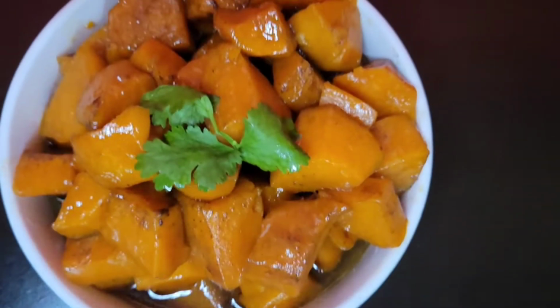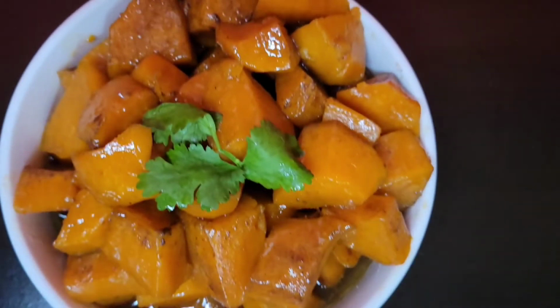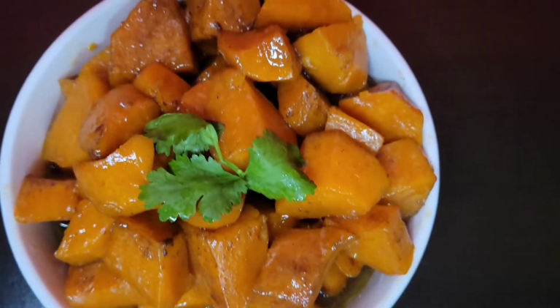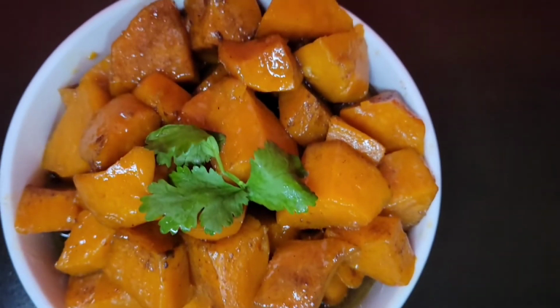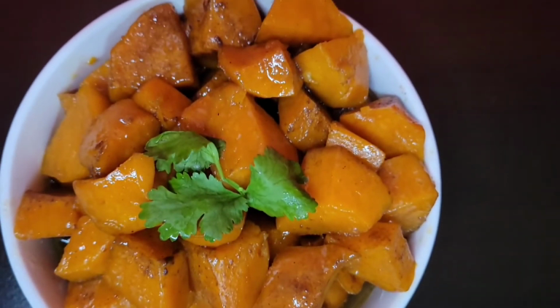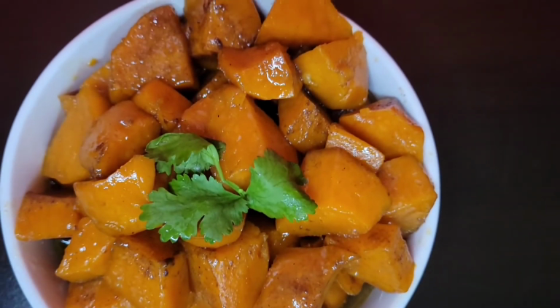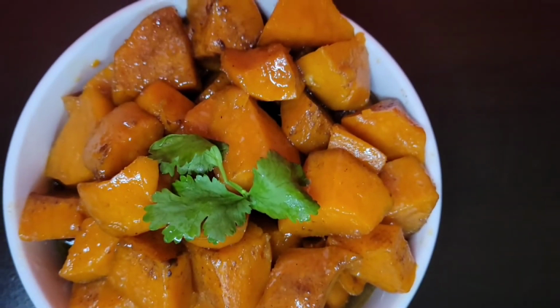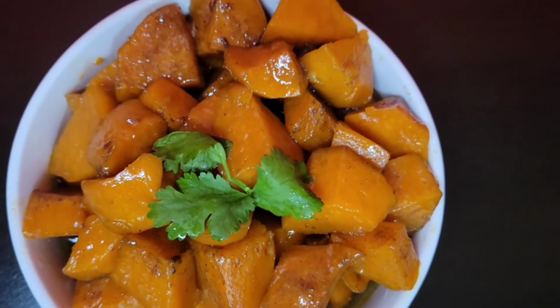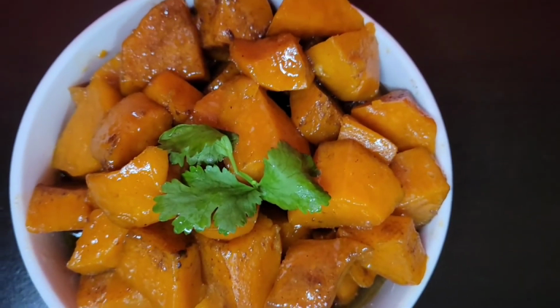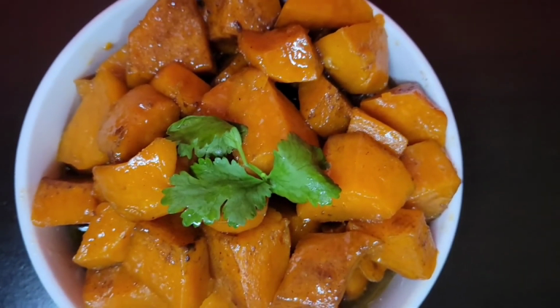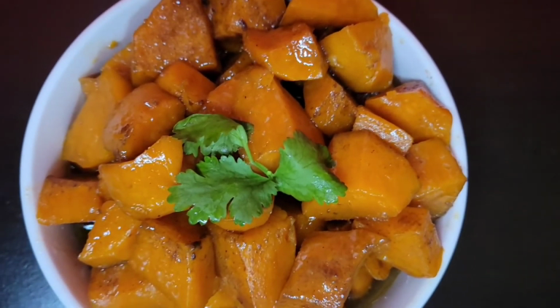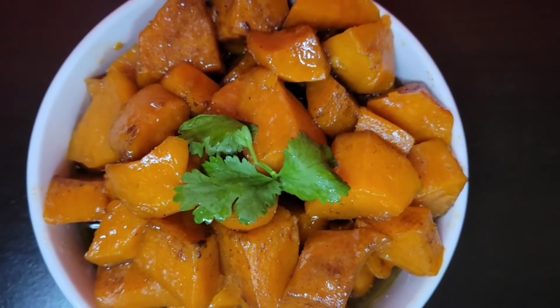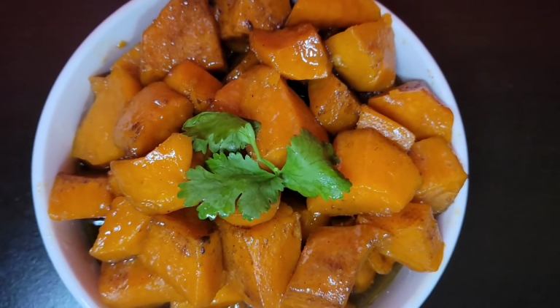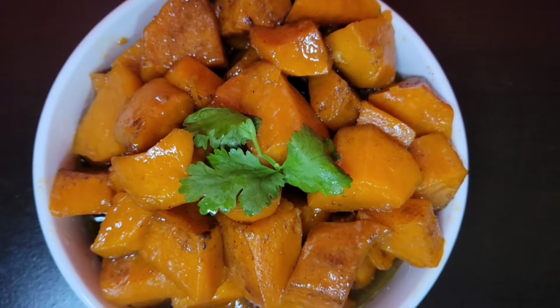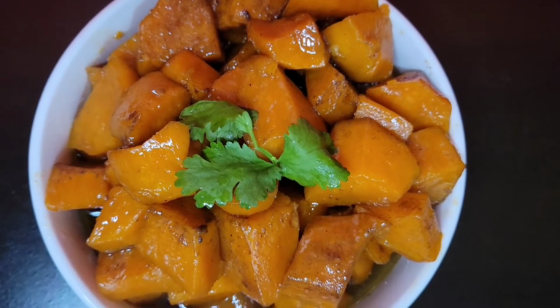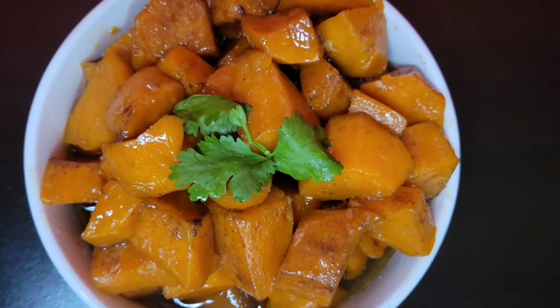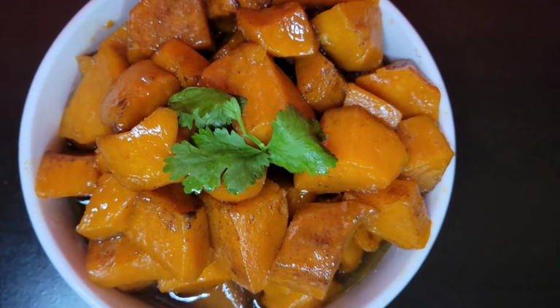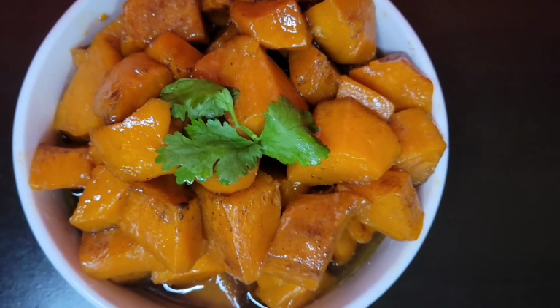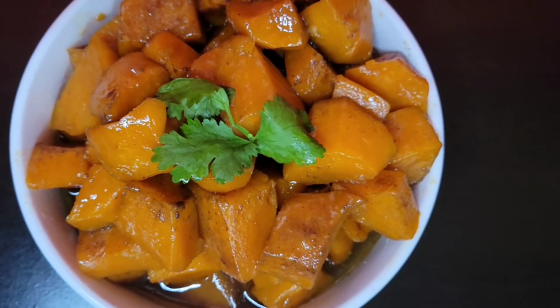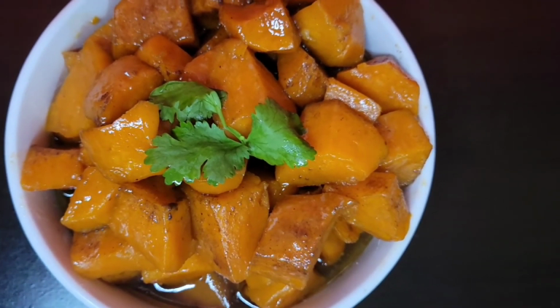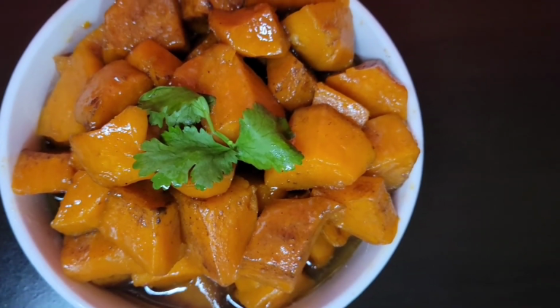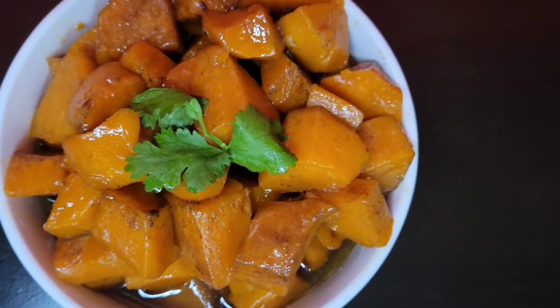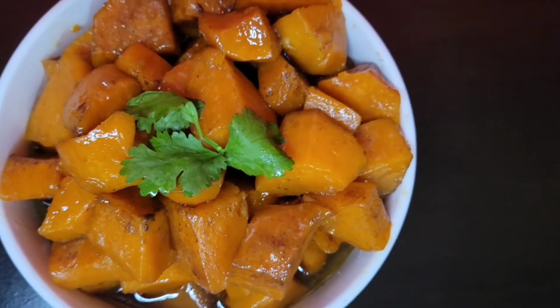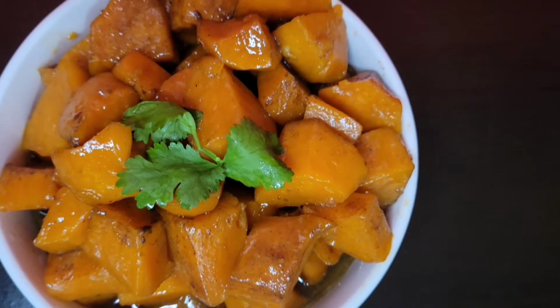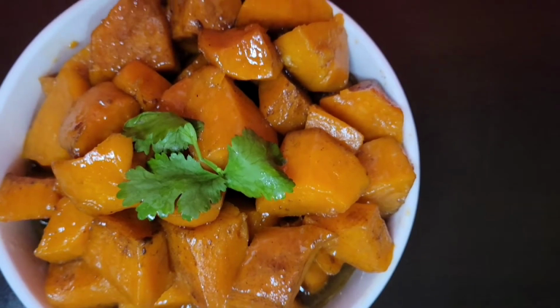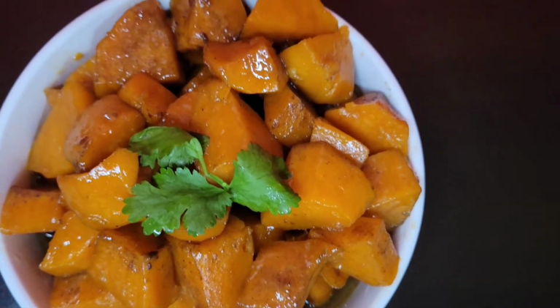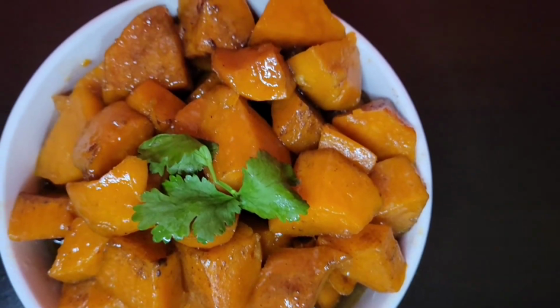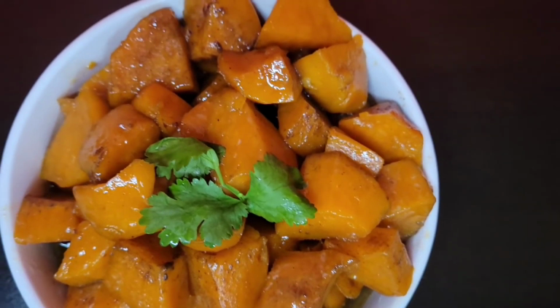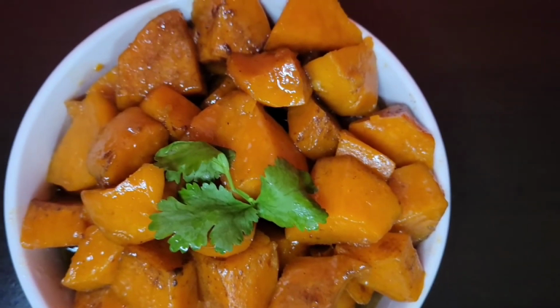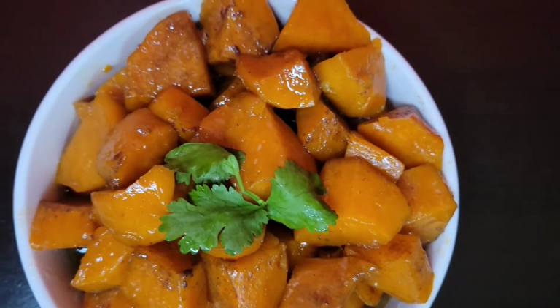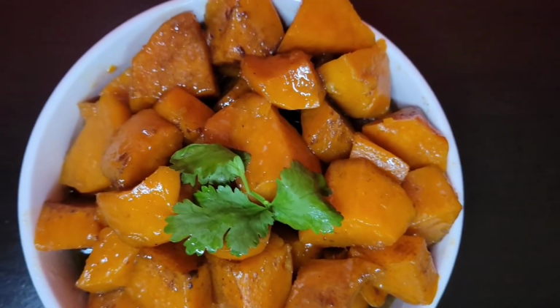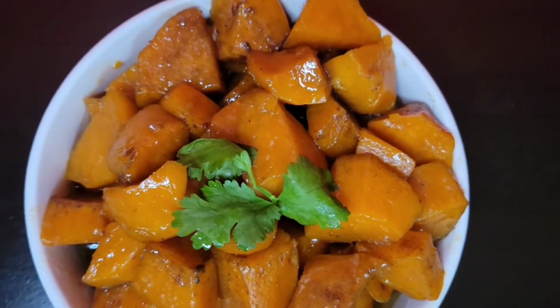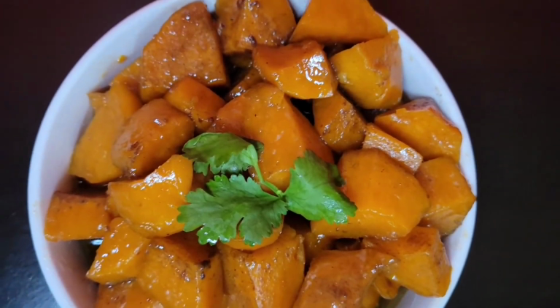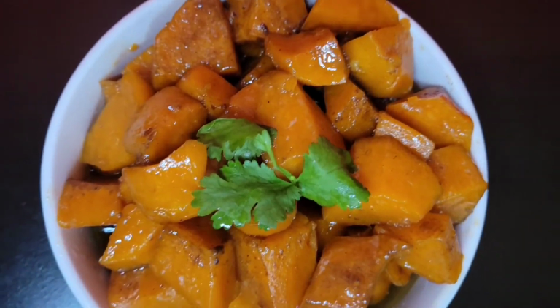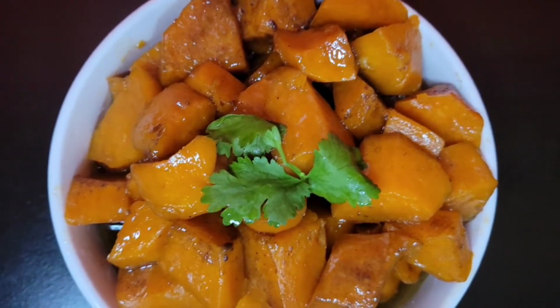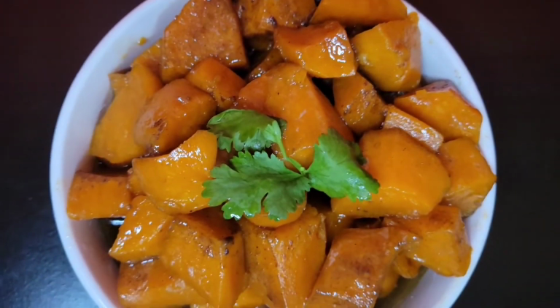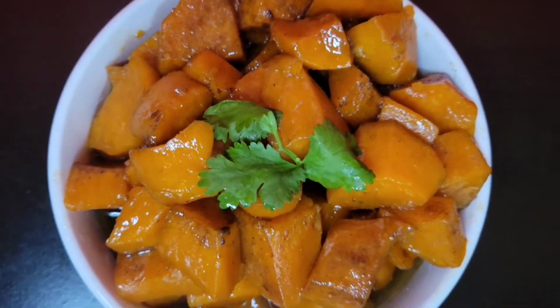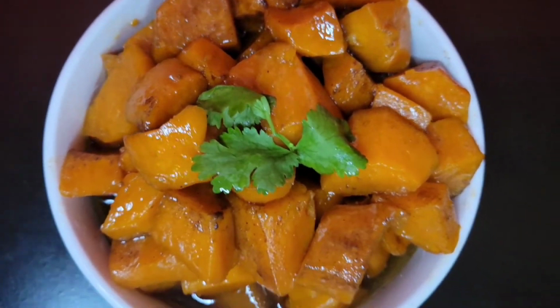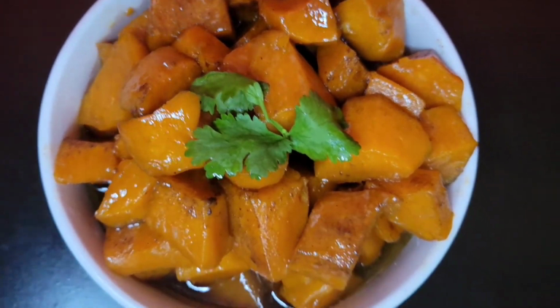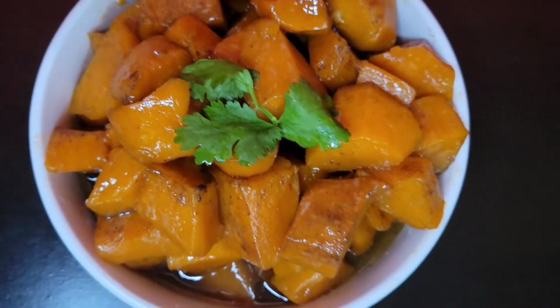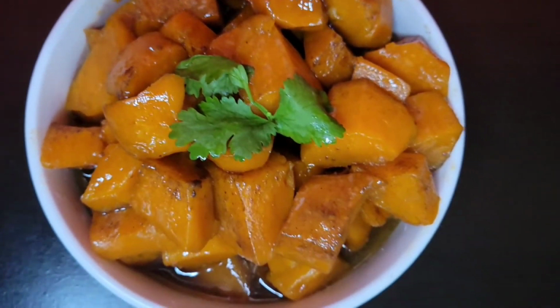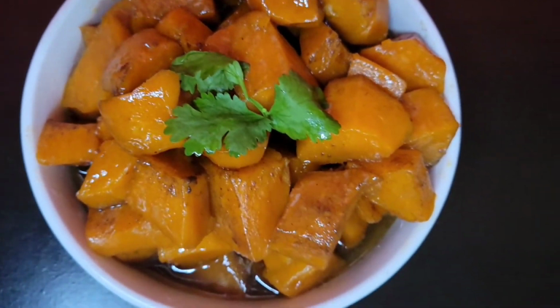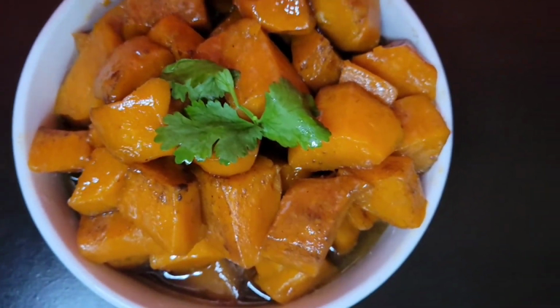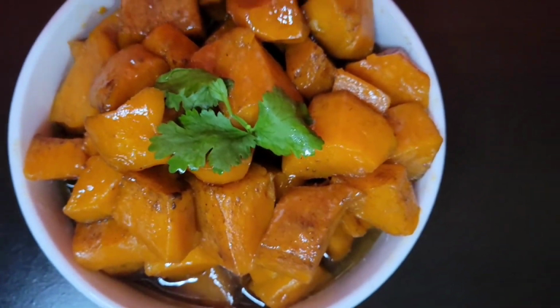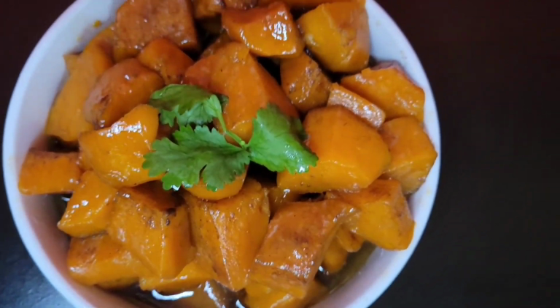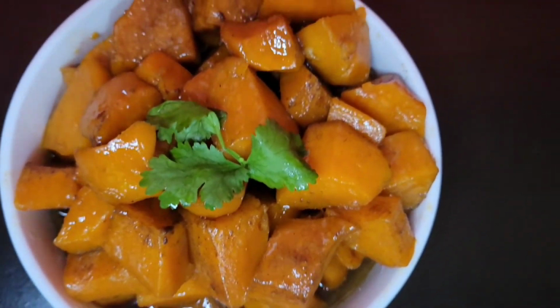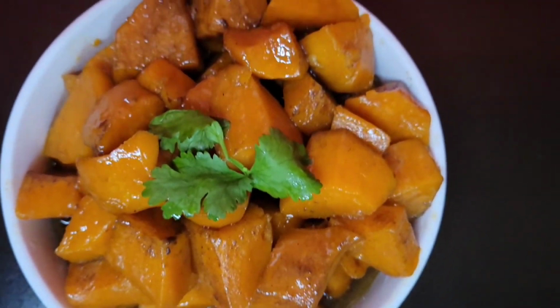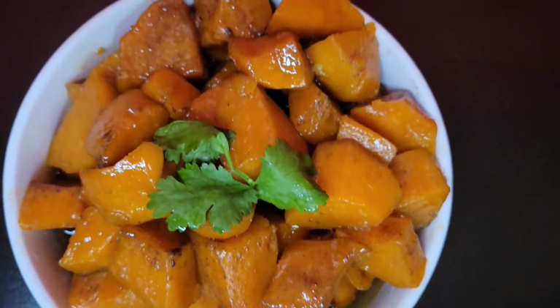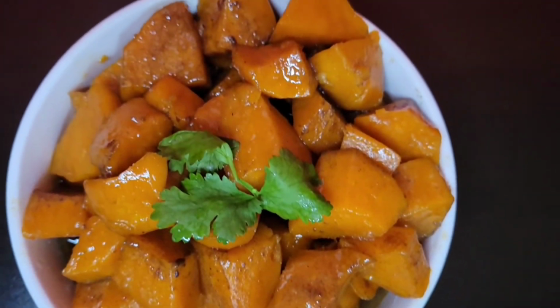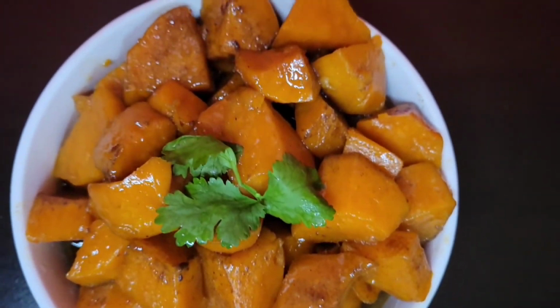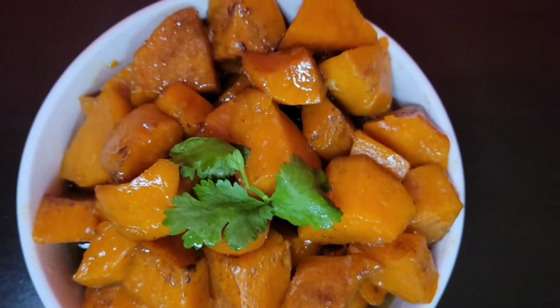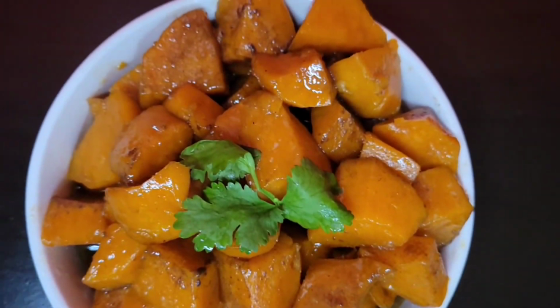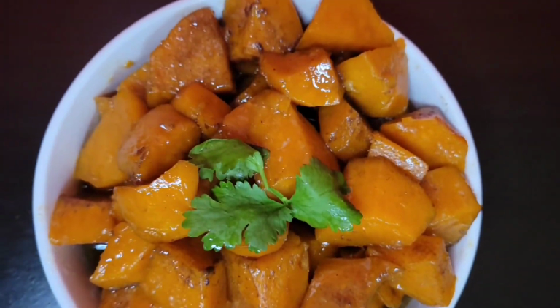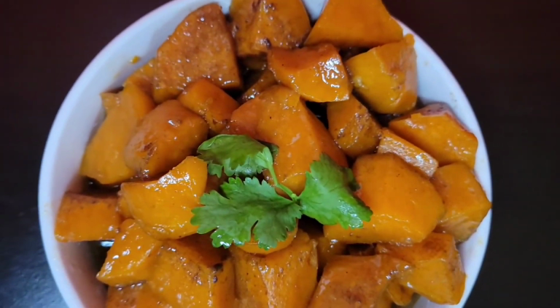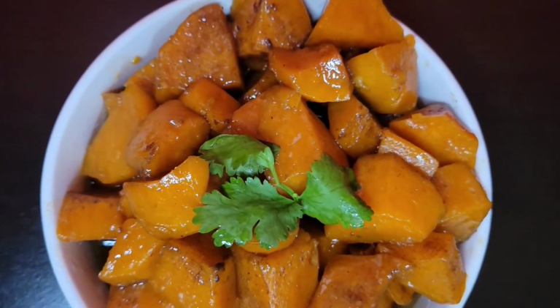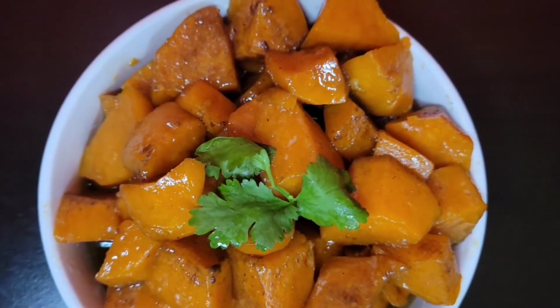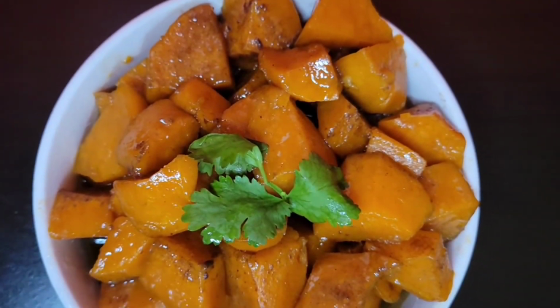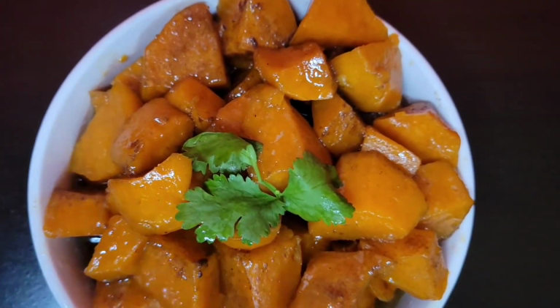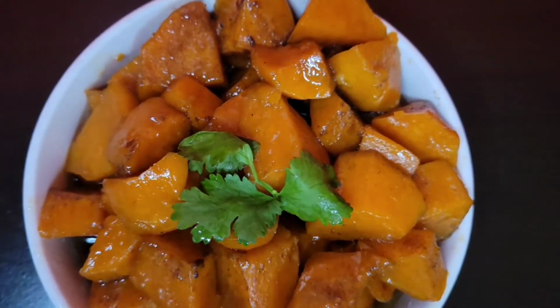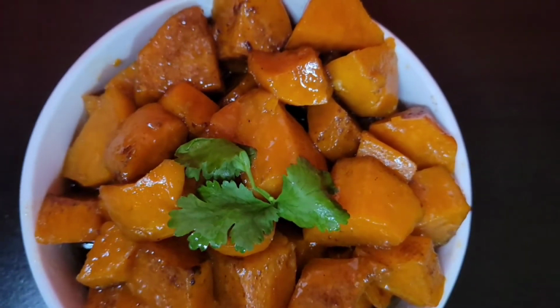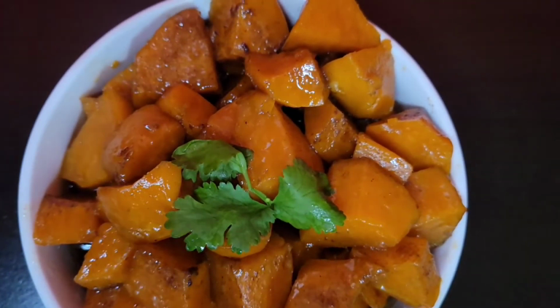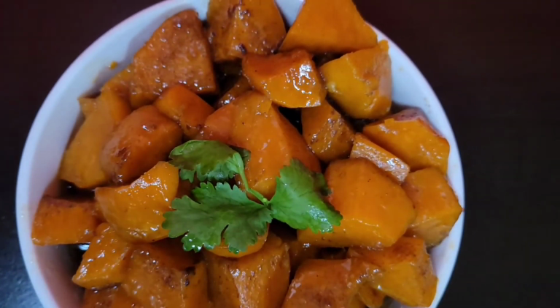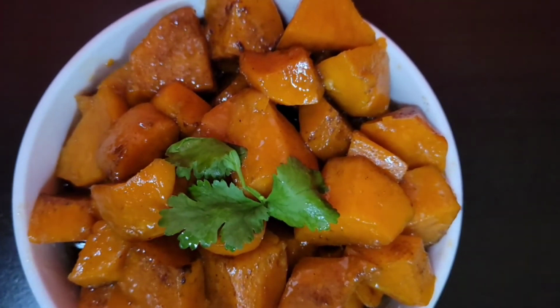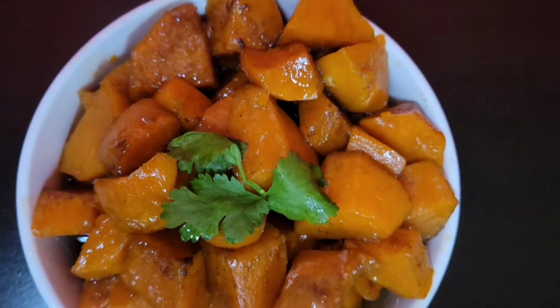Yes guys, this is the portion of the candy yen — delicious, good, good!